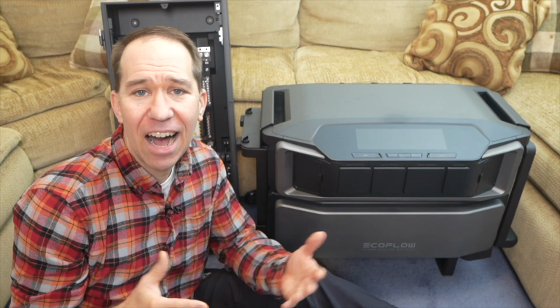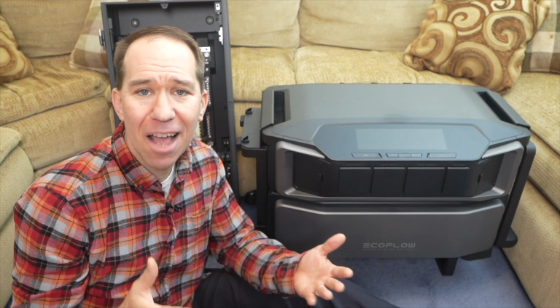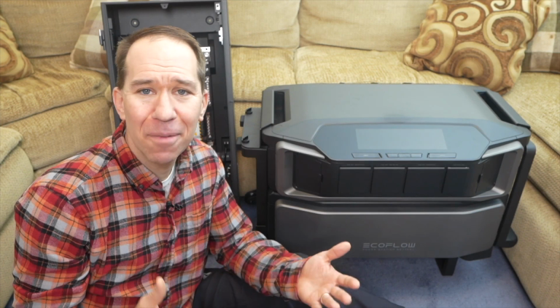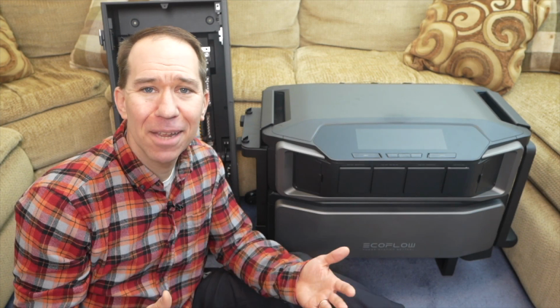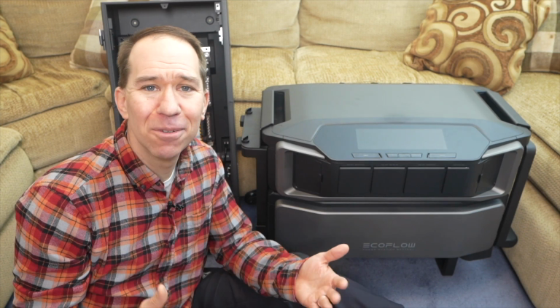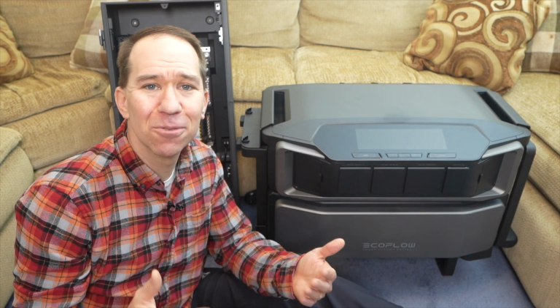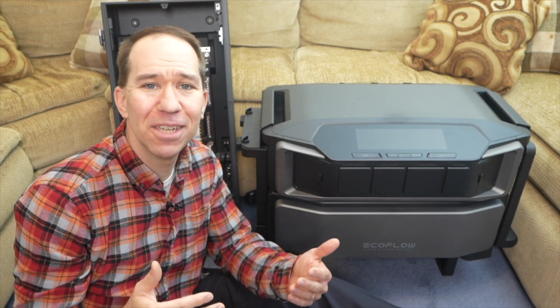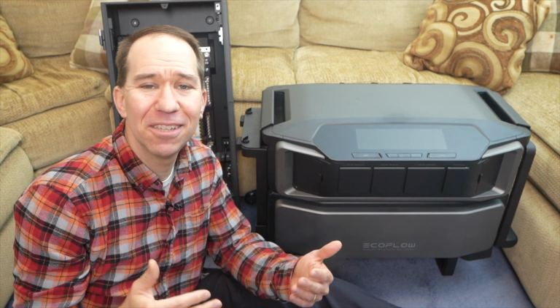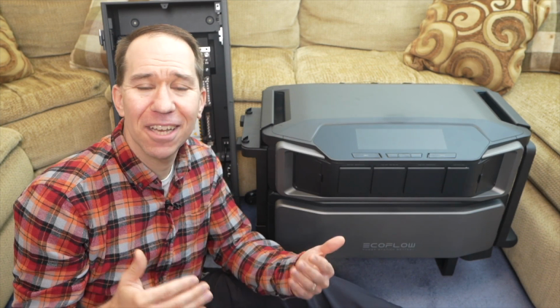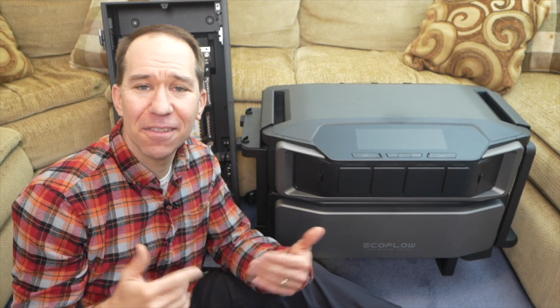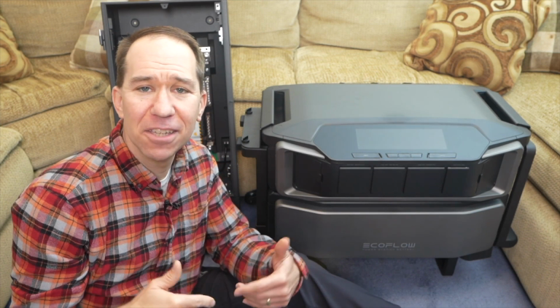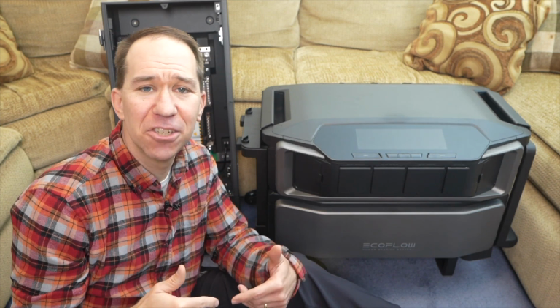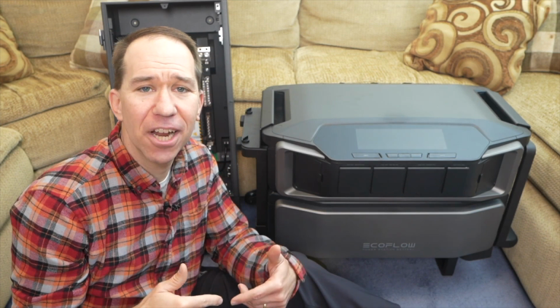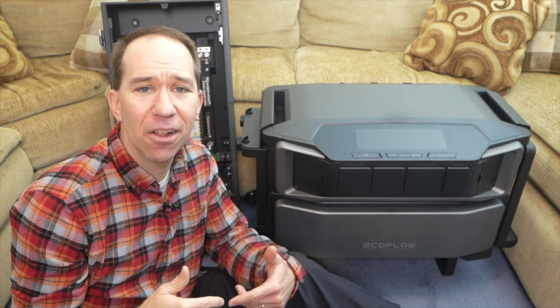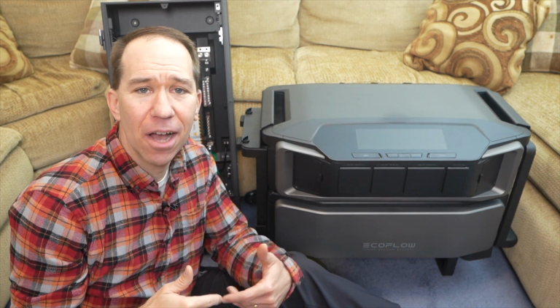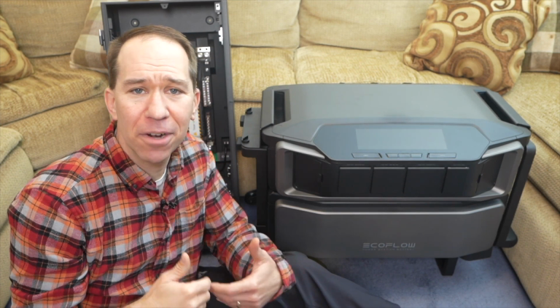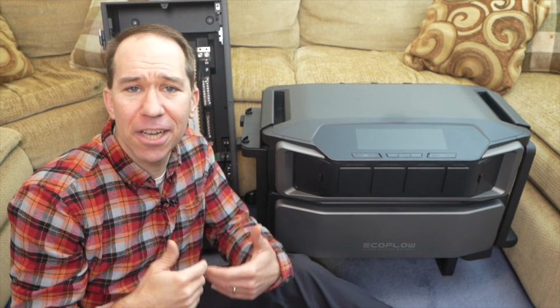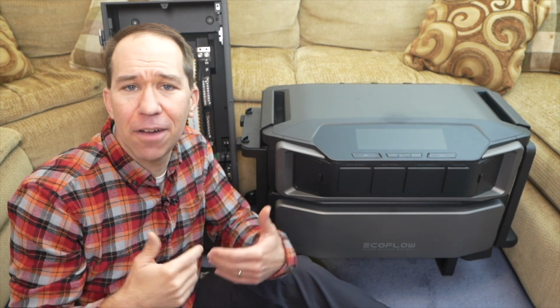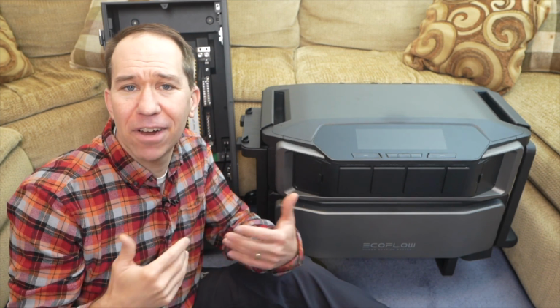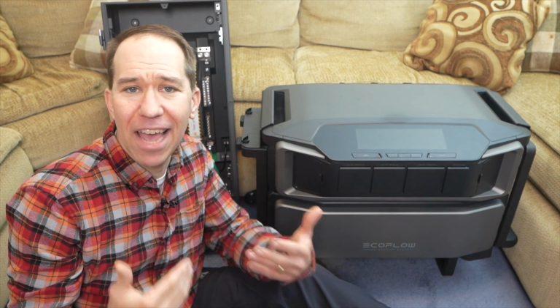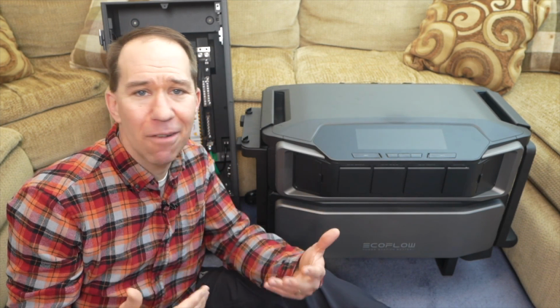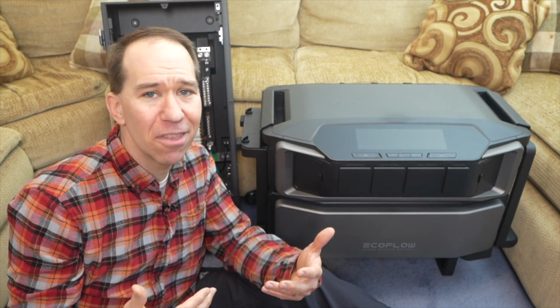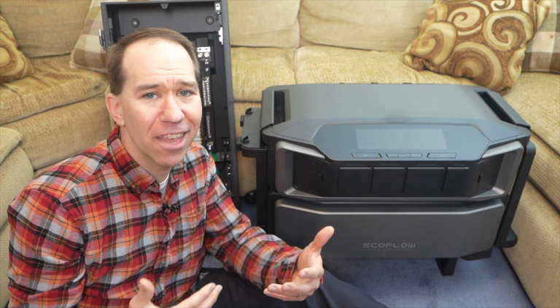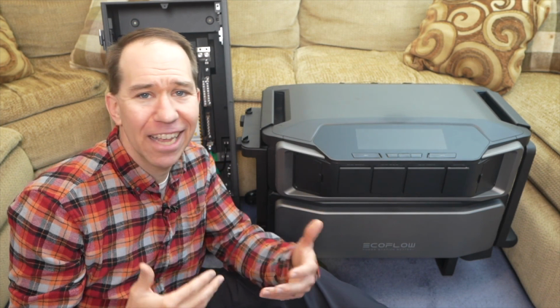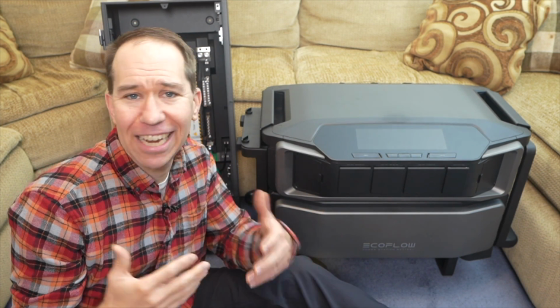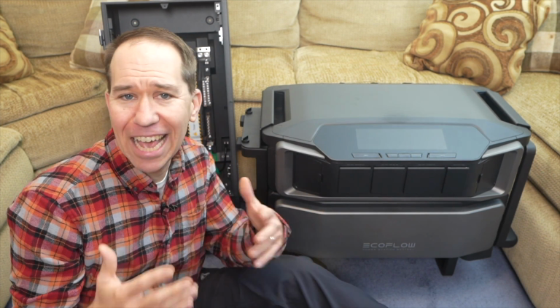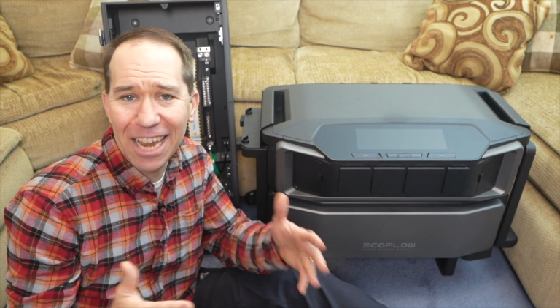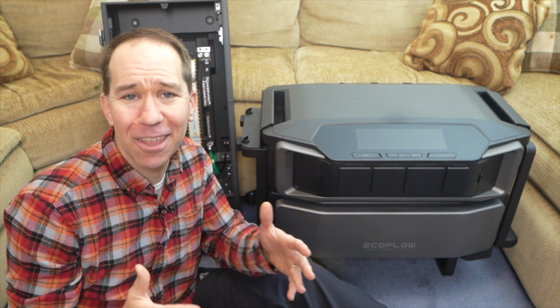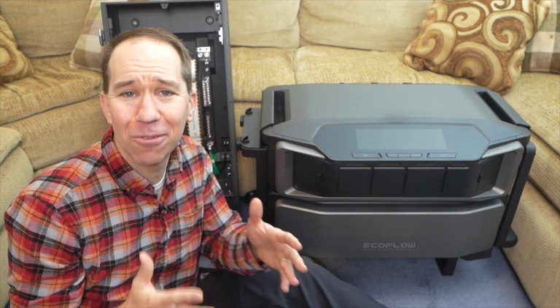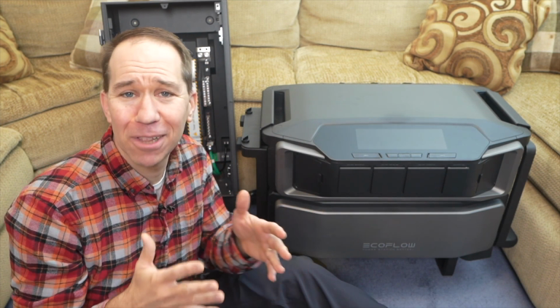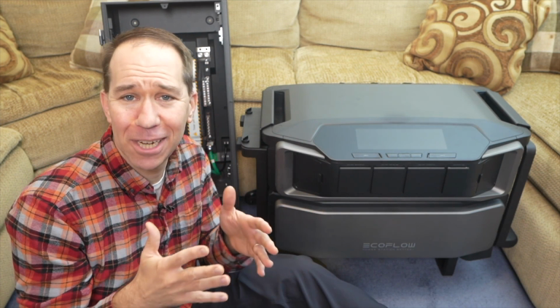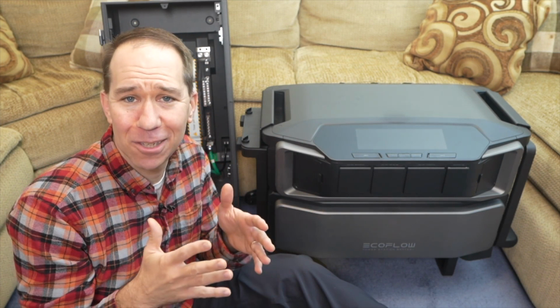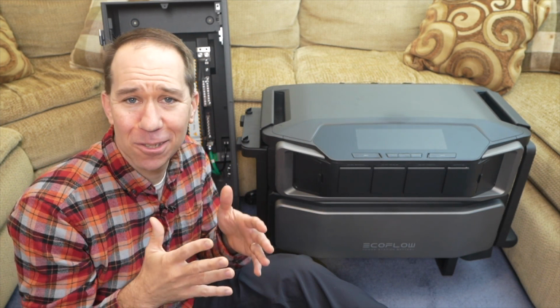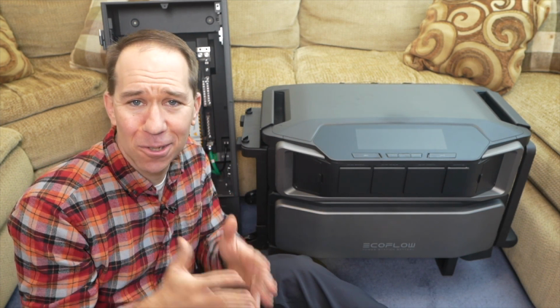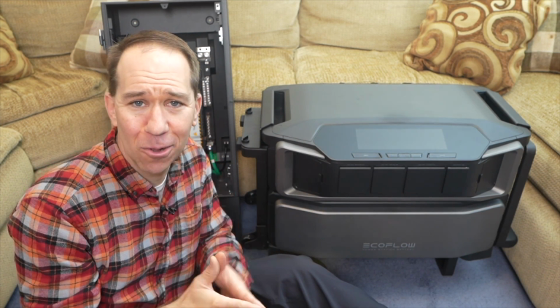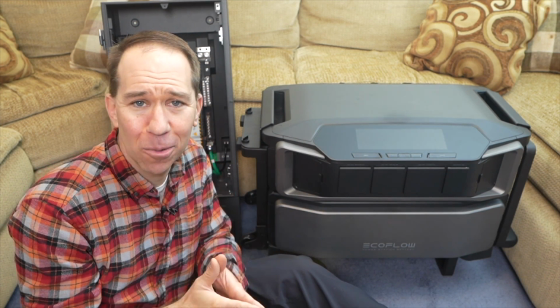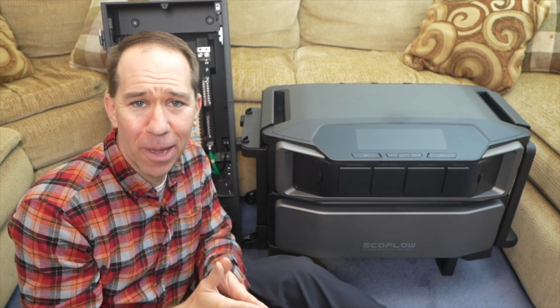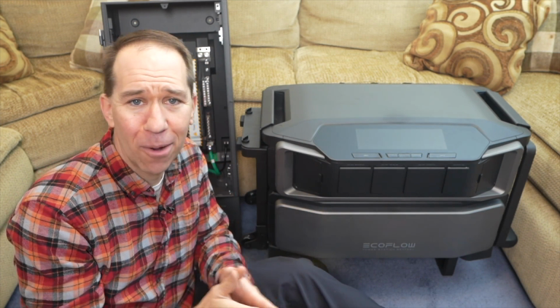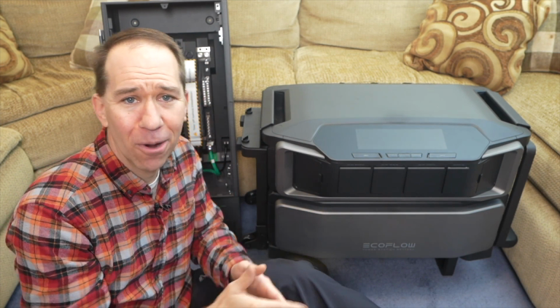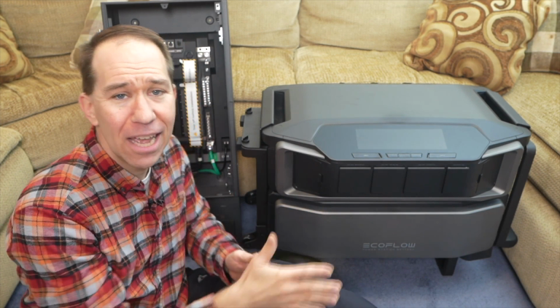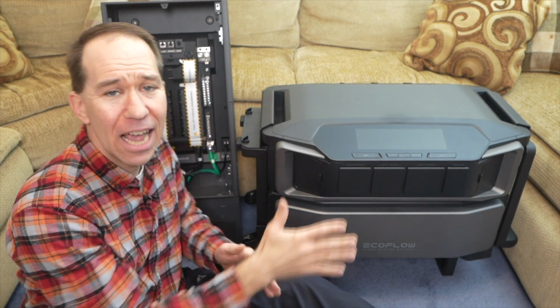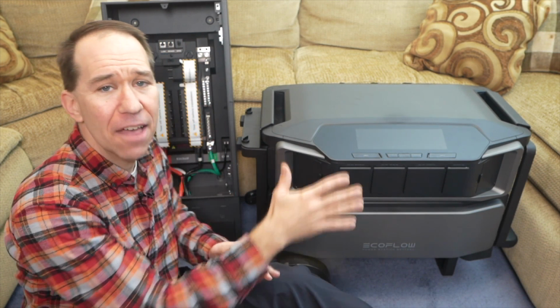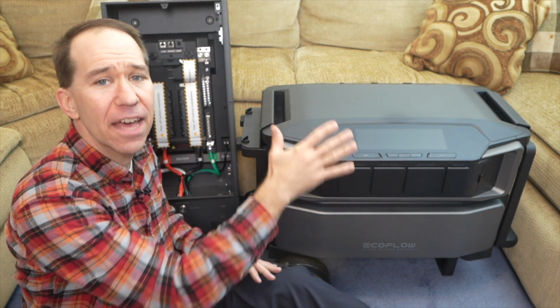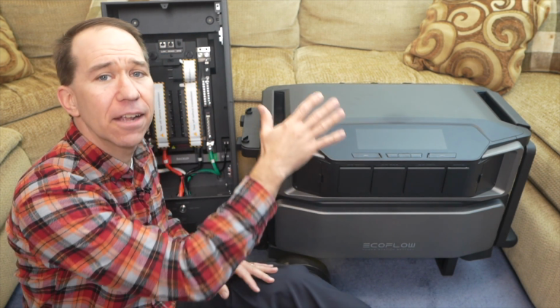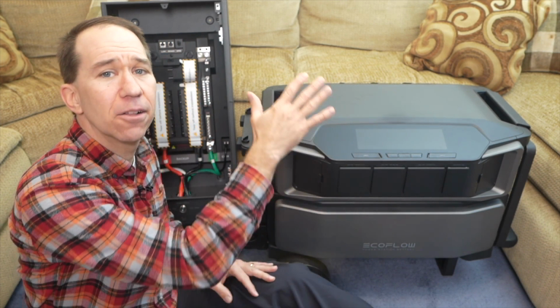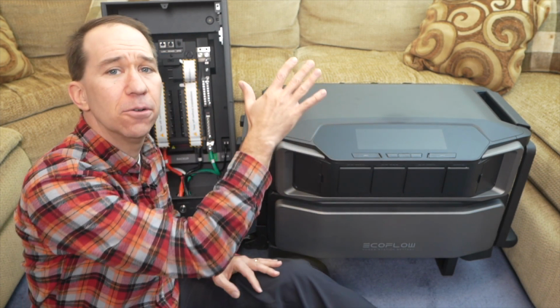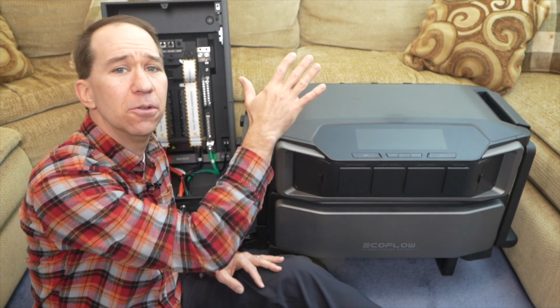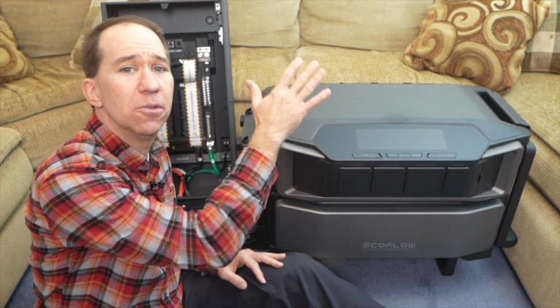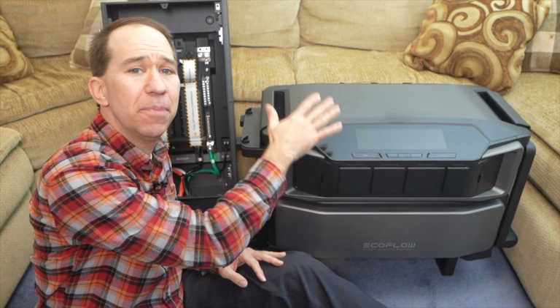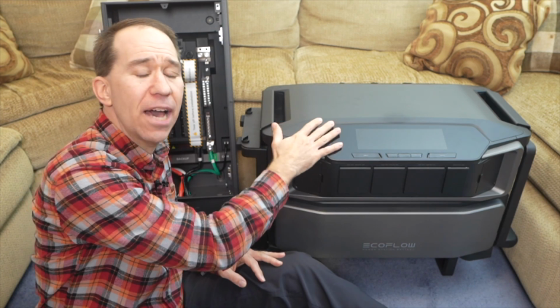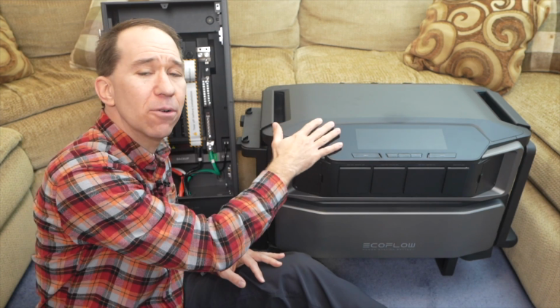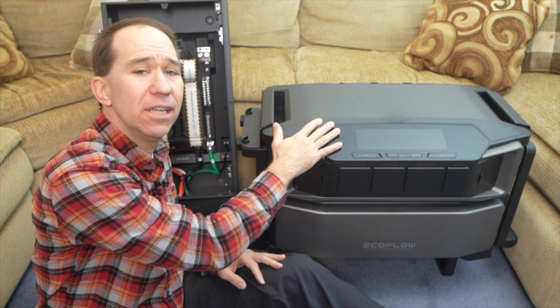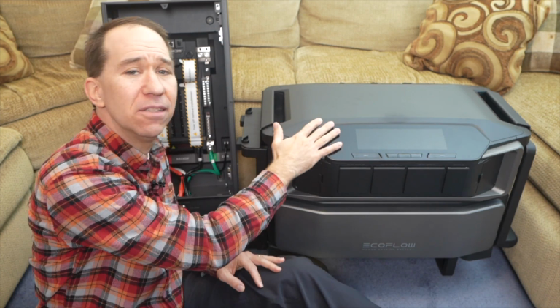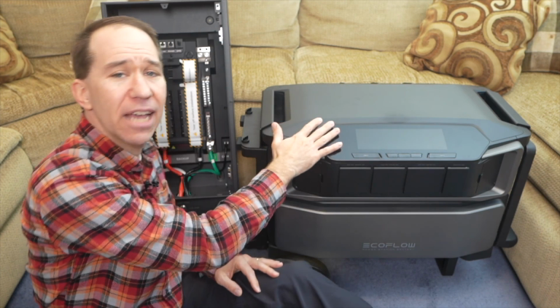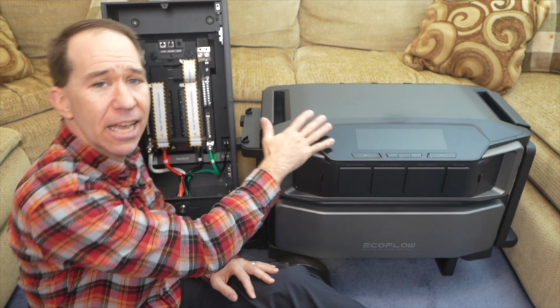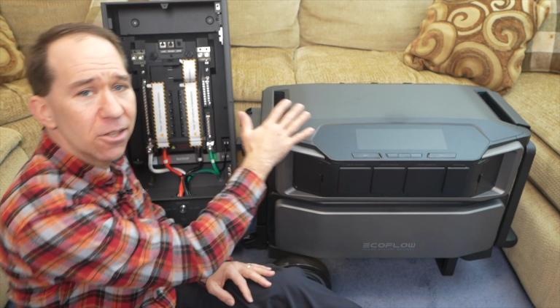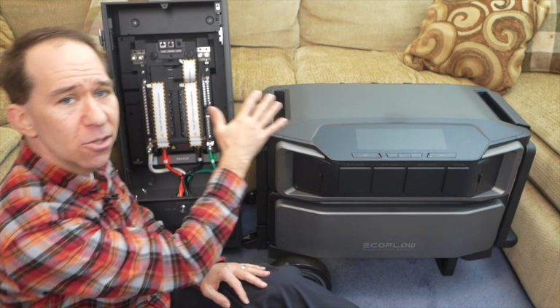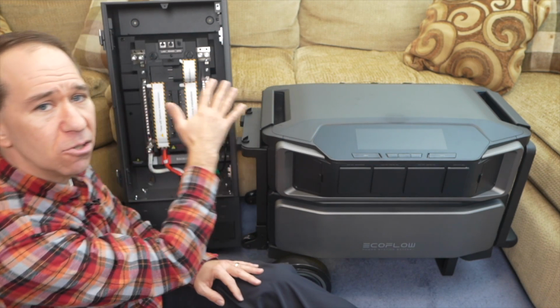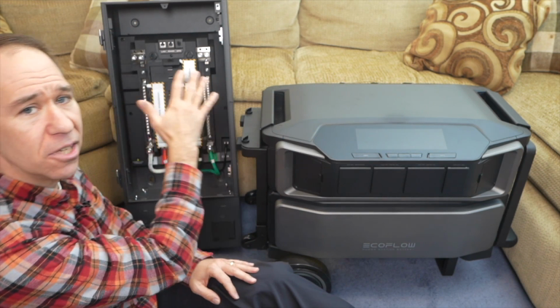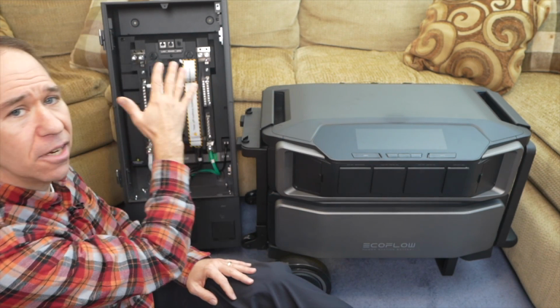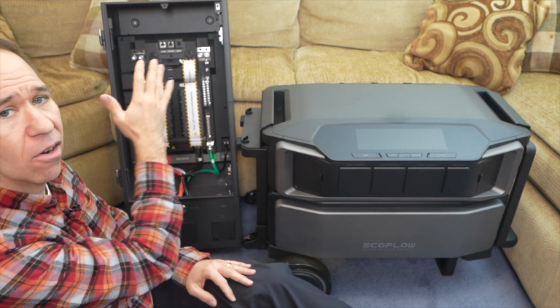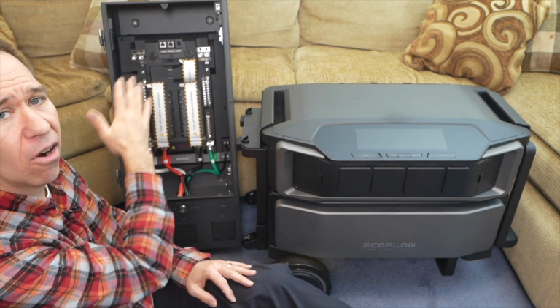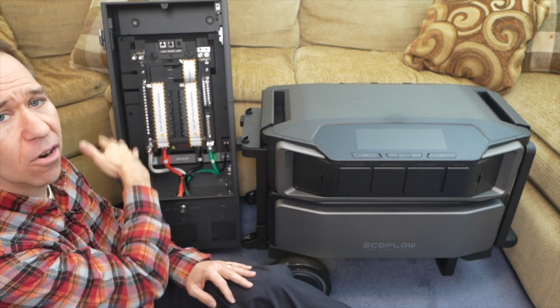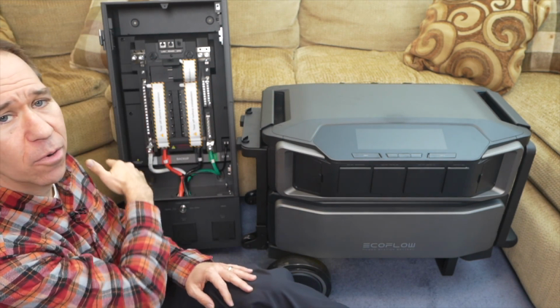Hi, my name is Rhys, and on this channel I want to cover everything and anything related to solar power, and that includes batteries and associated hardware.